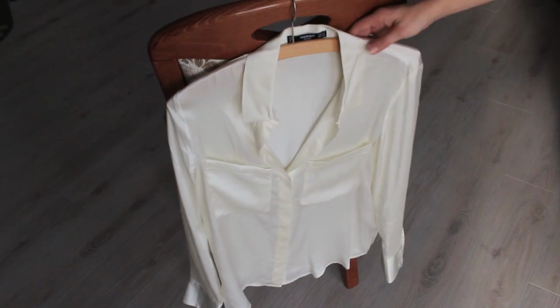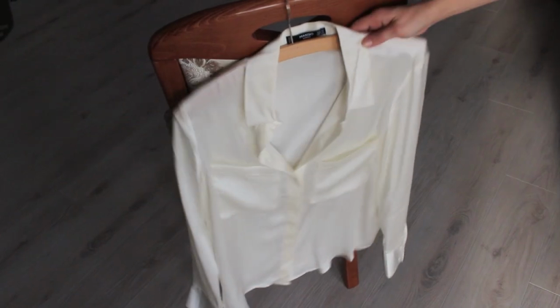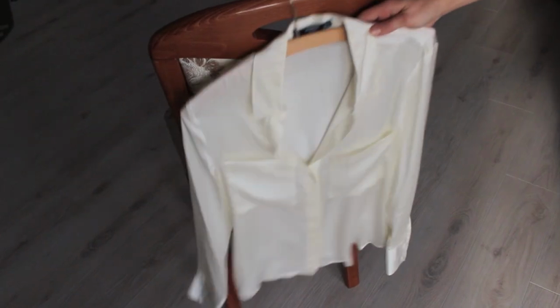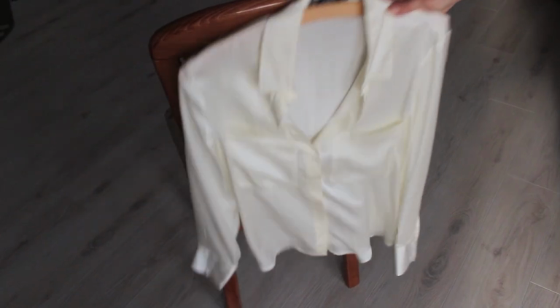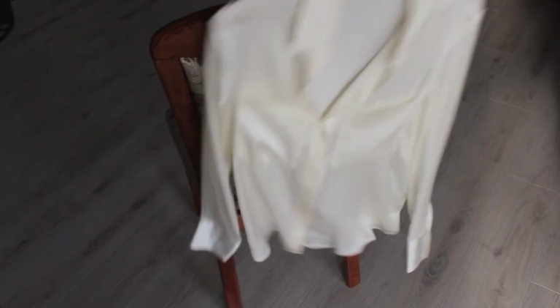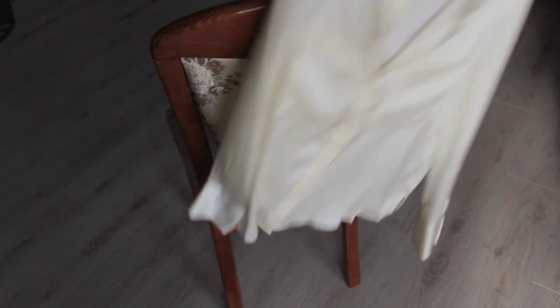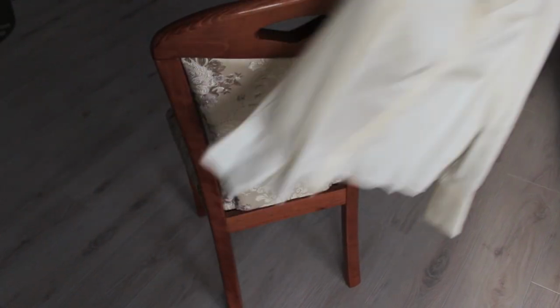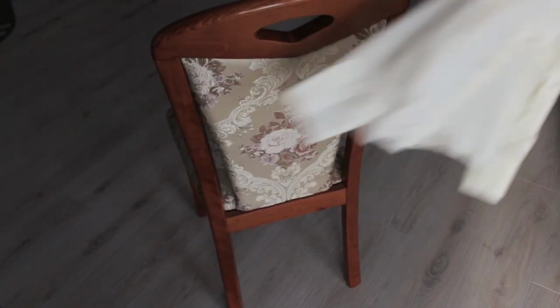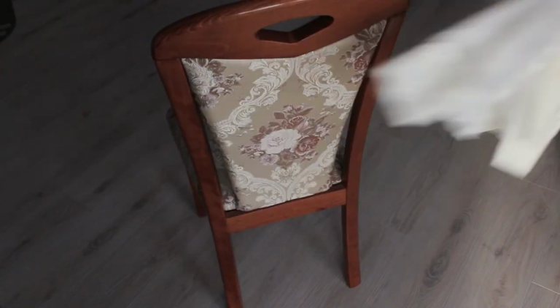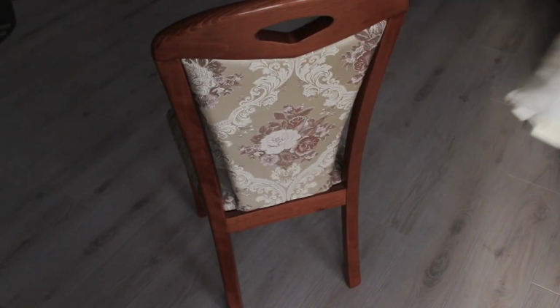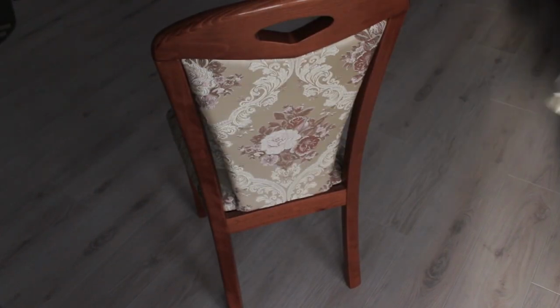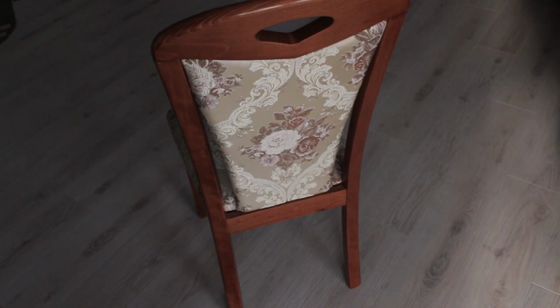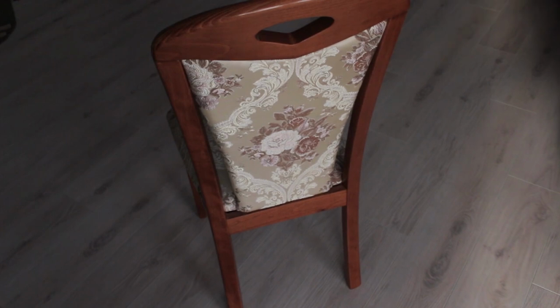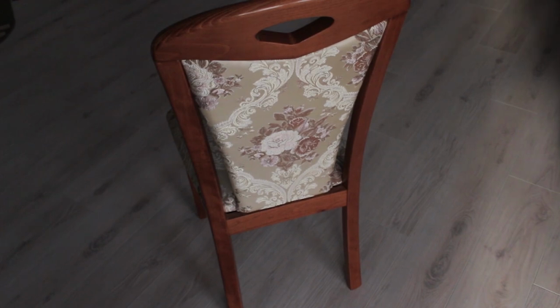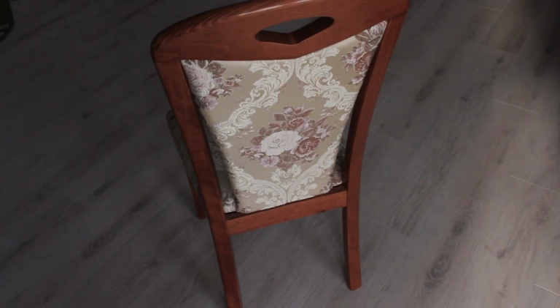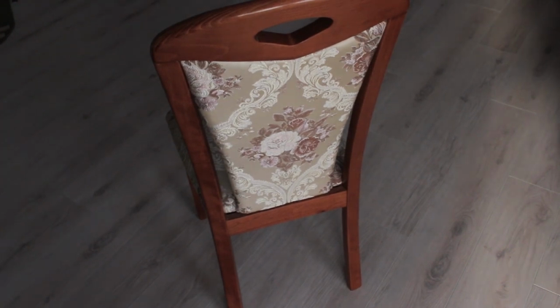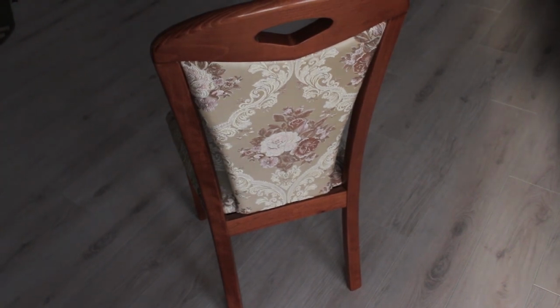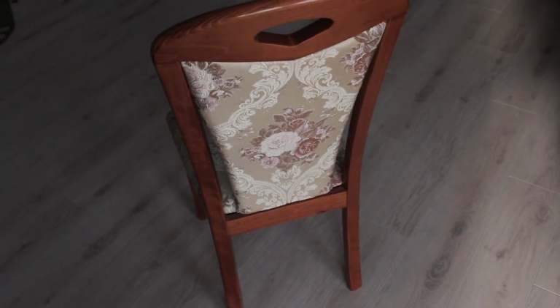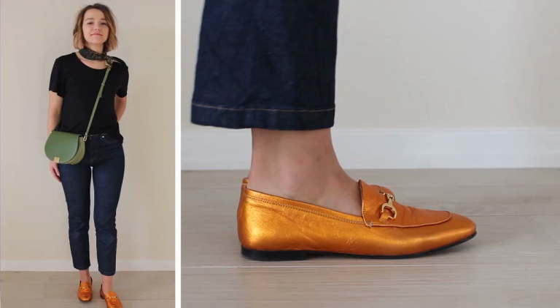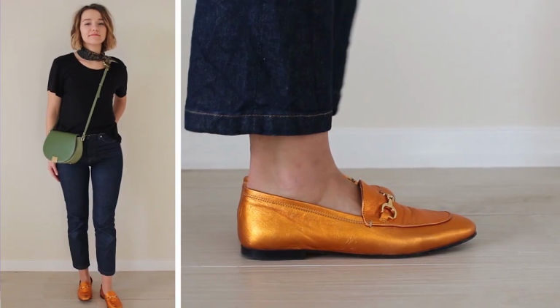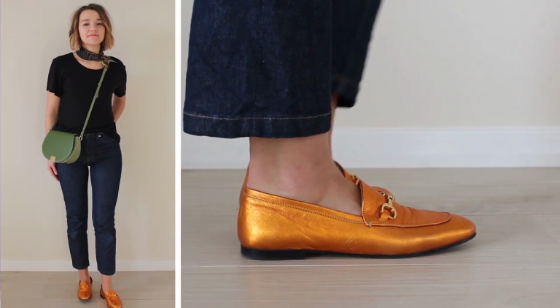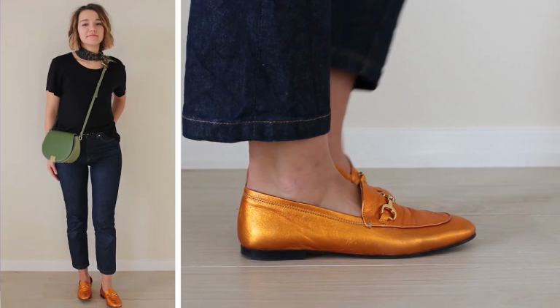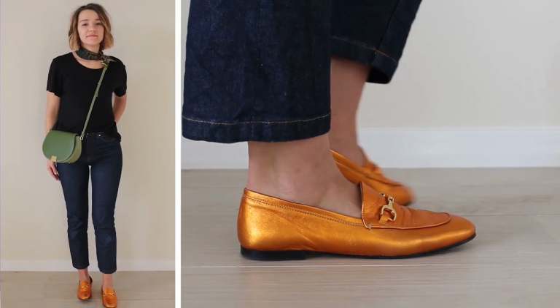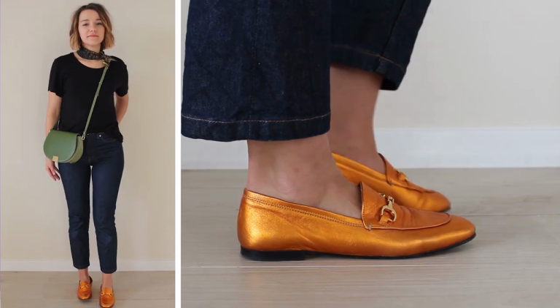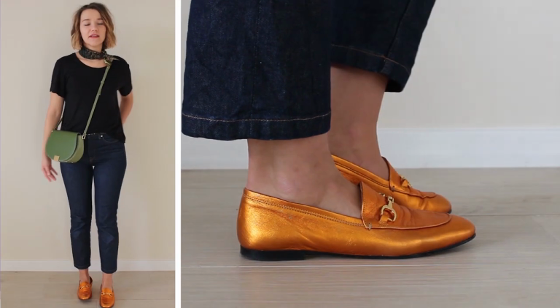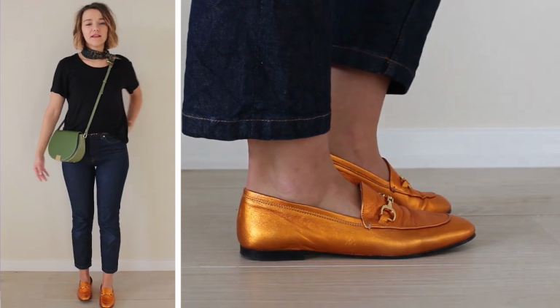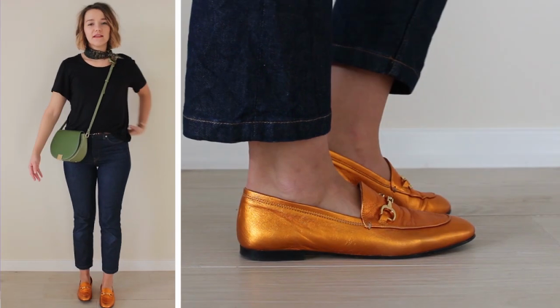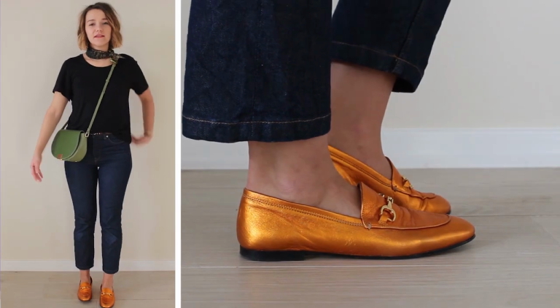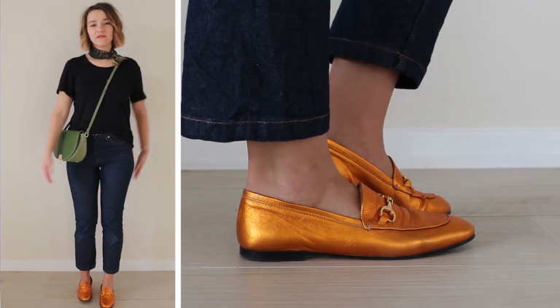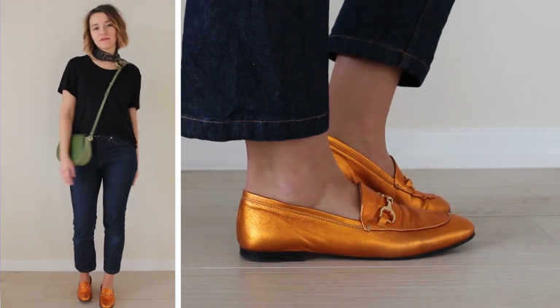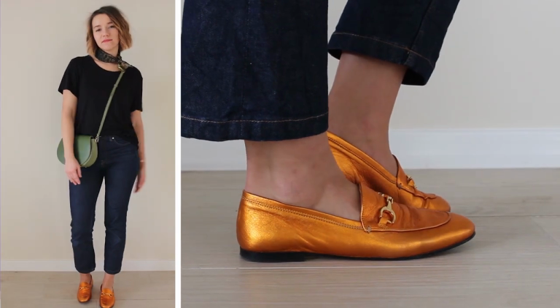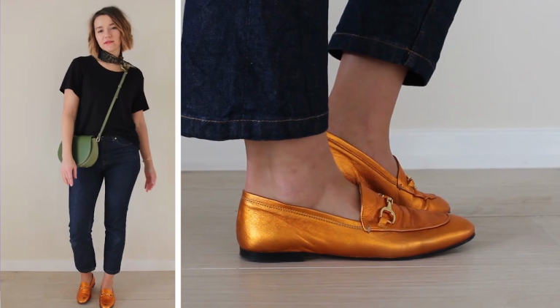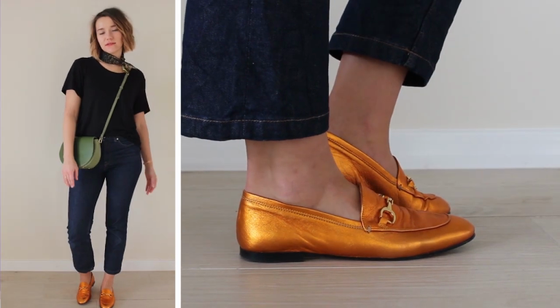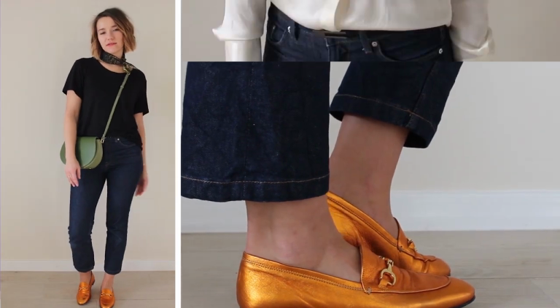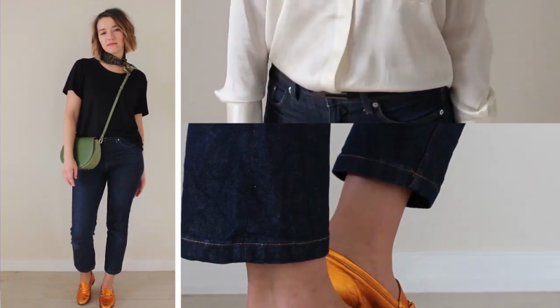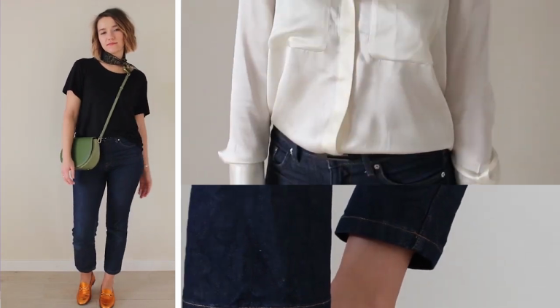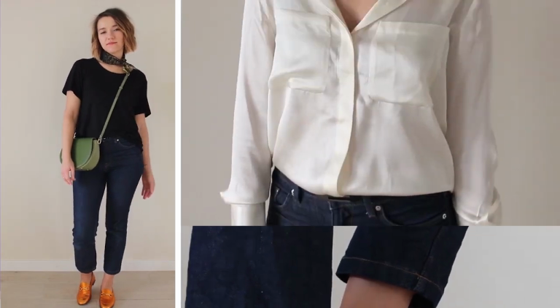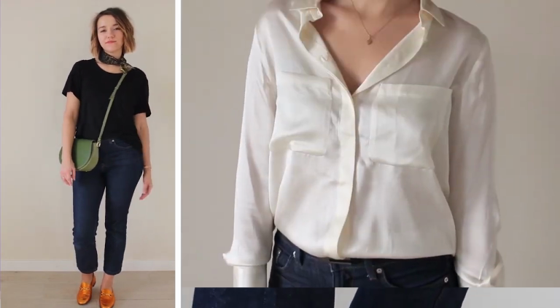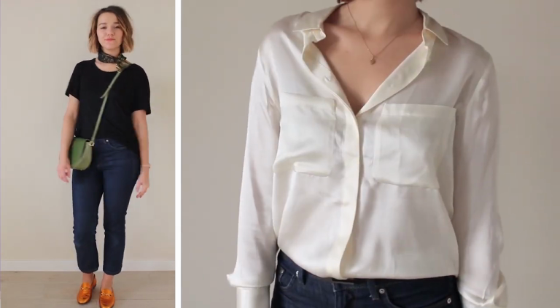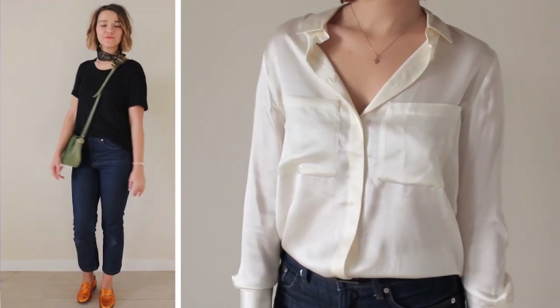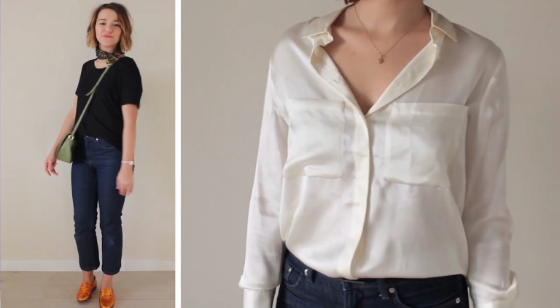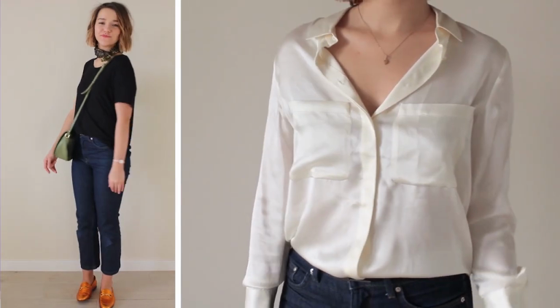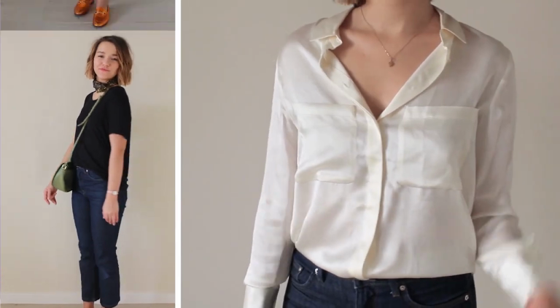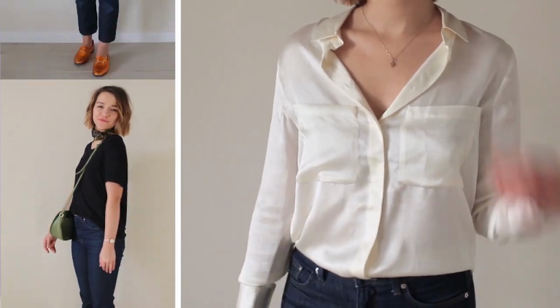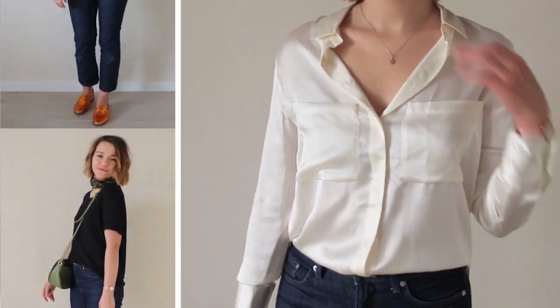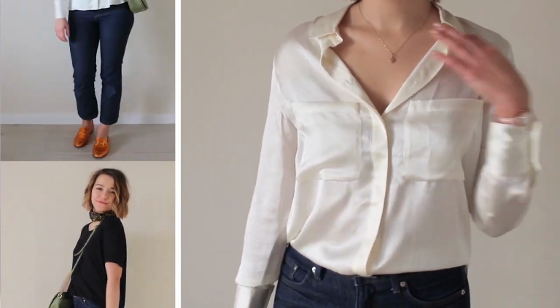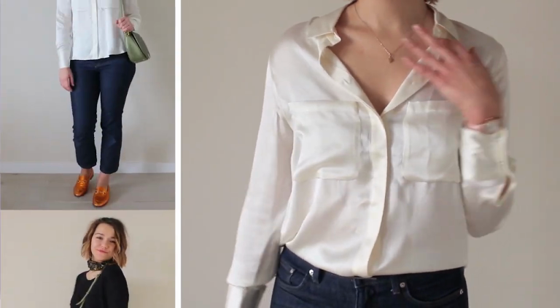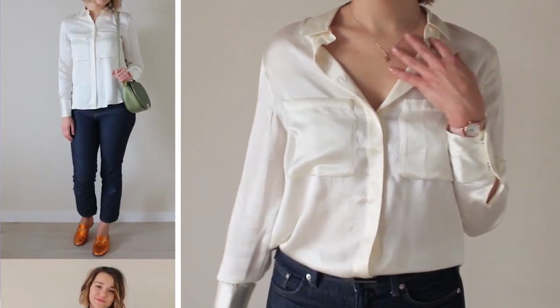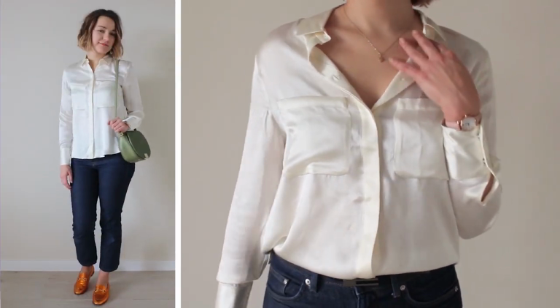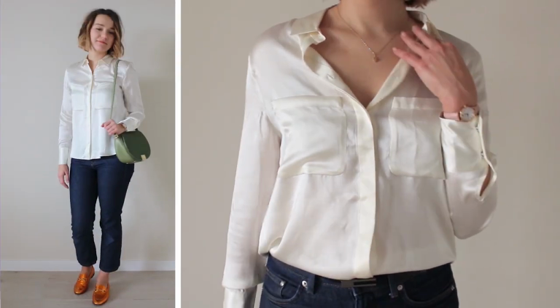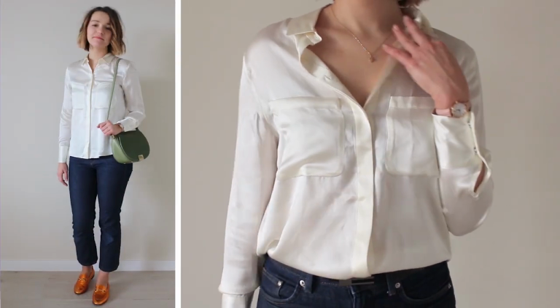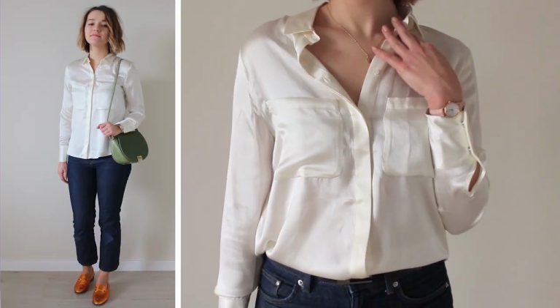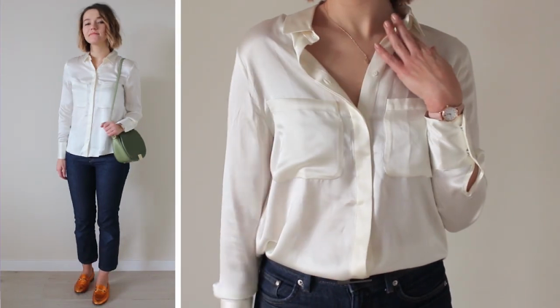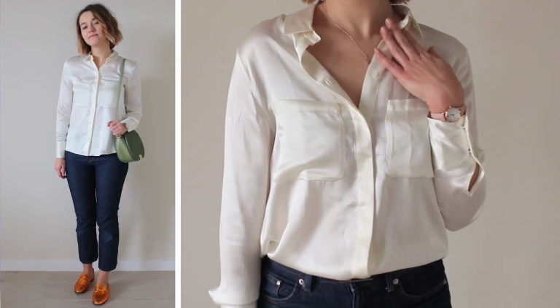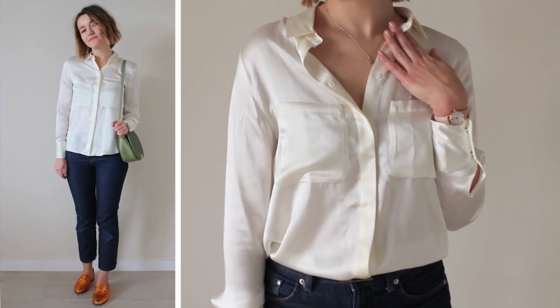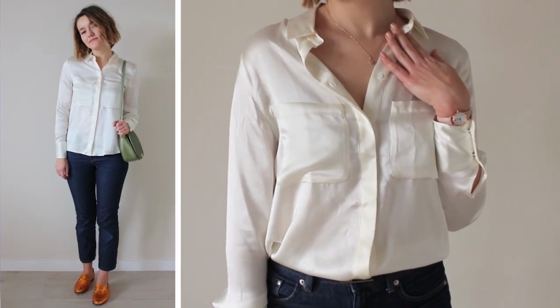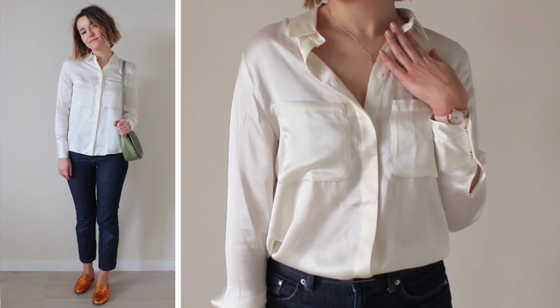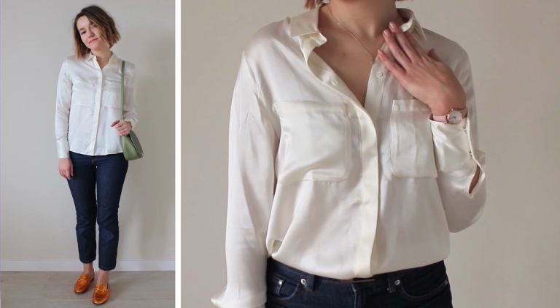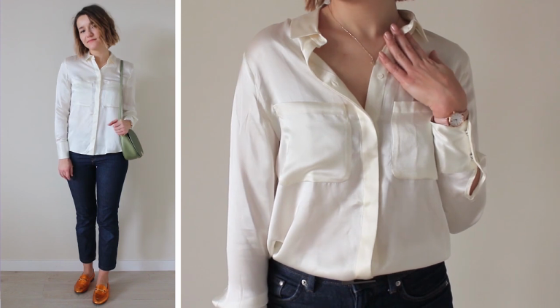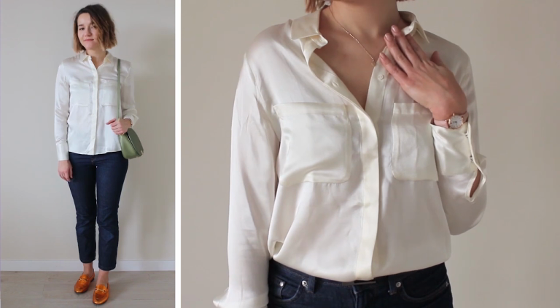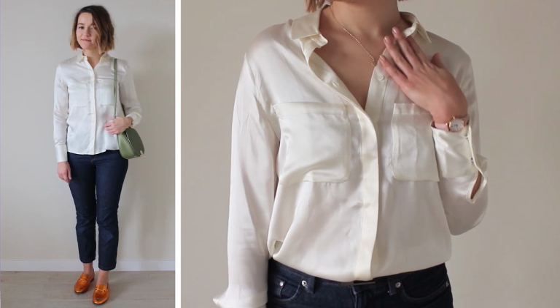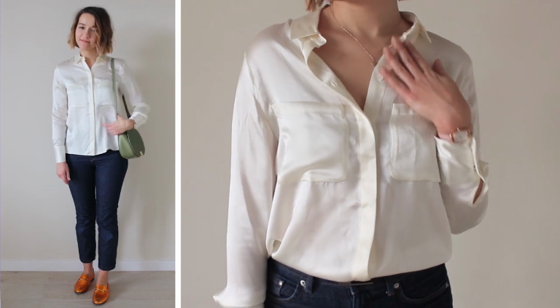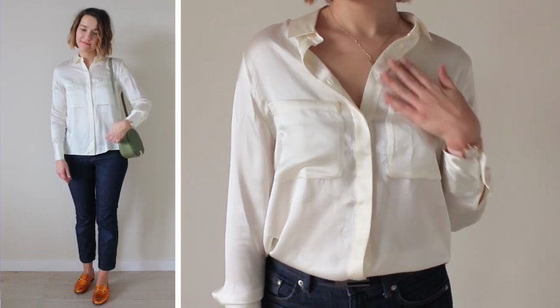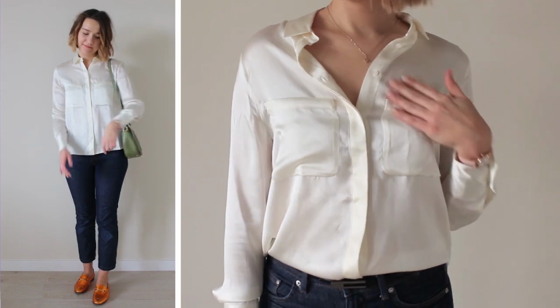And now let's switch the tee for a silk shirt. You look immediately more put together and elegant.